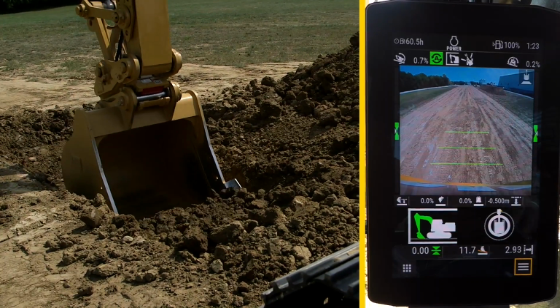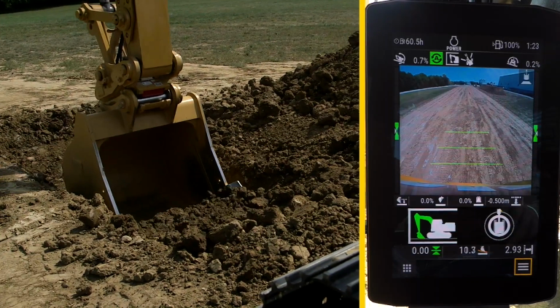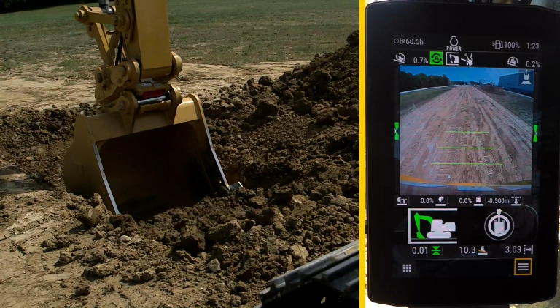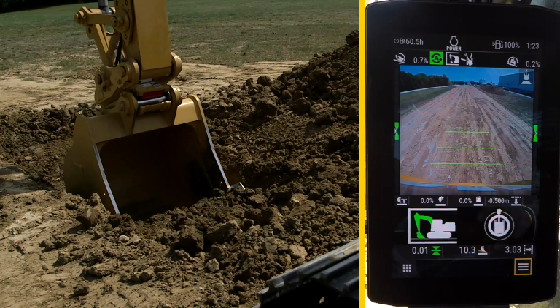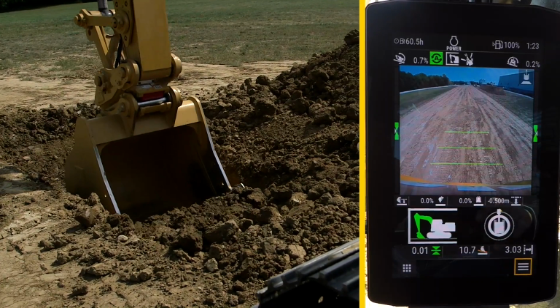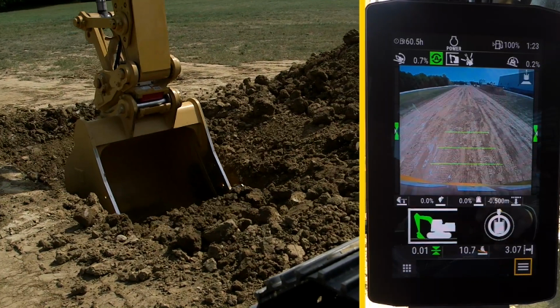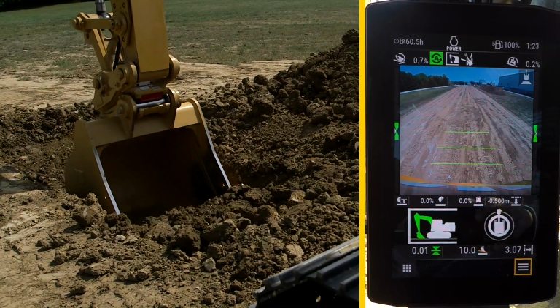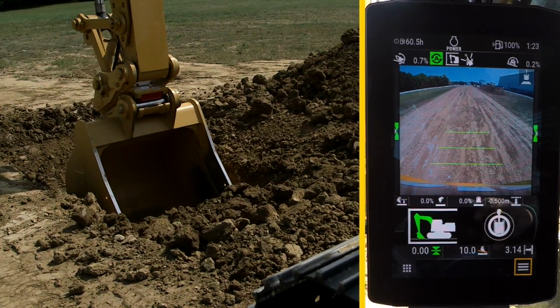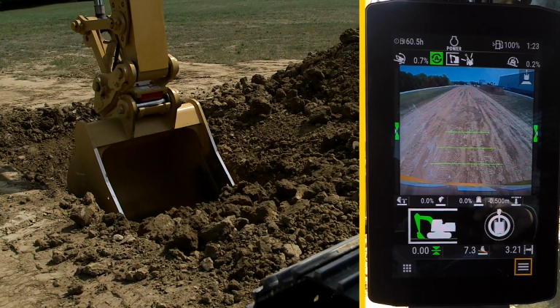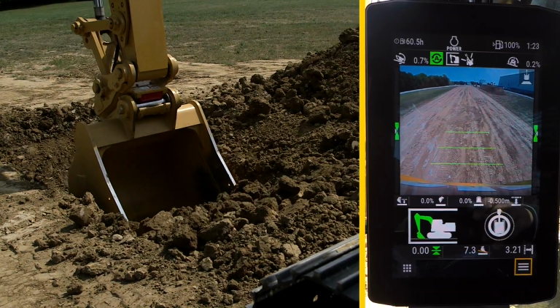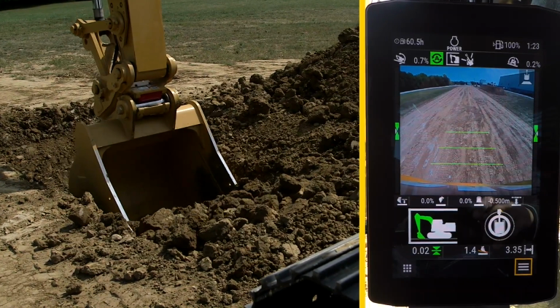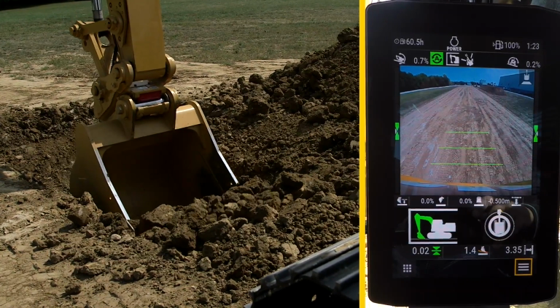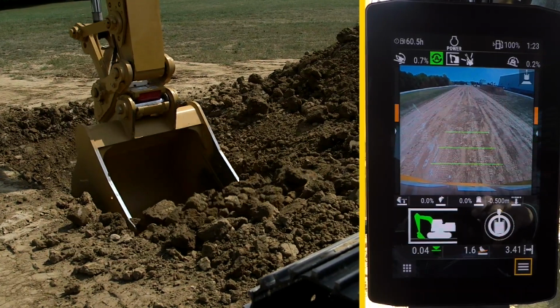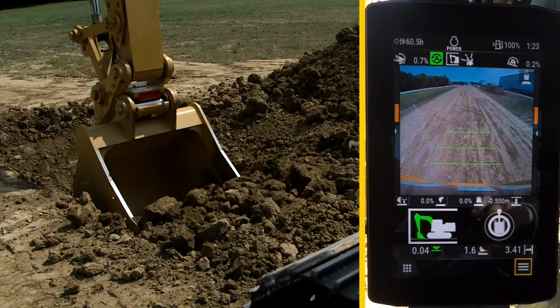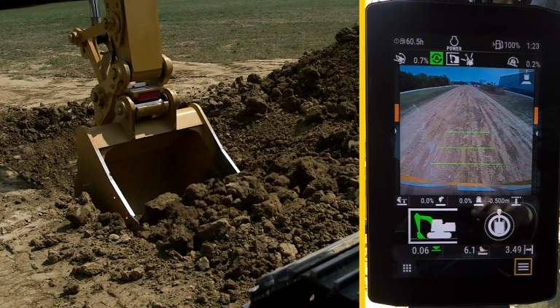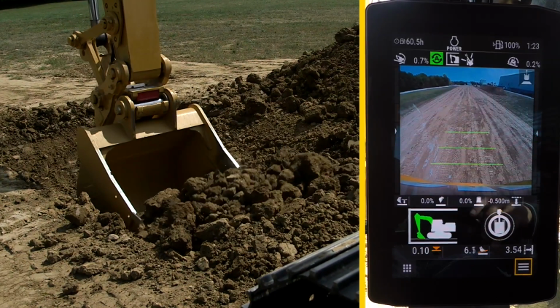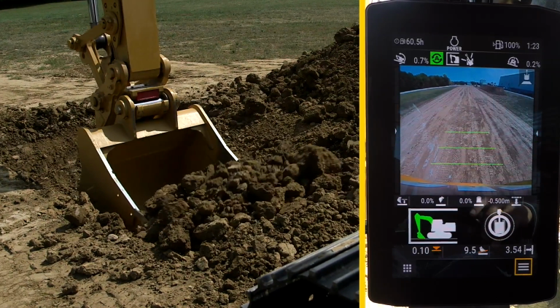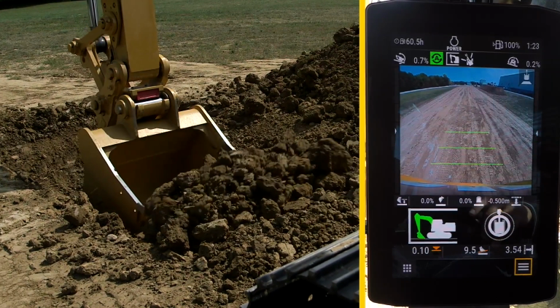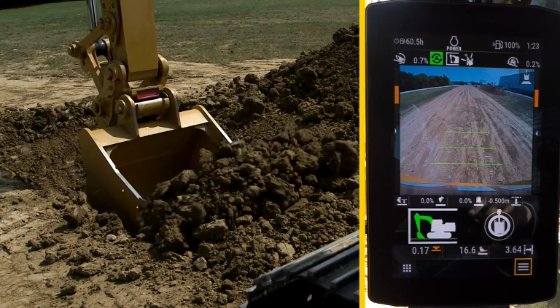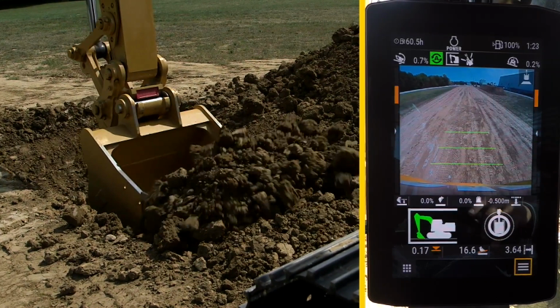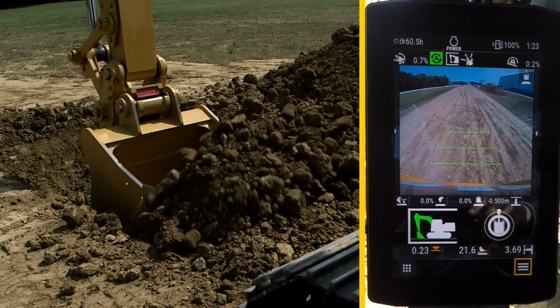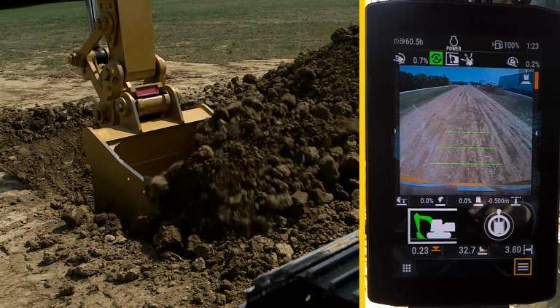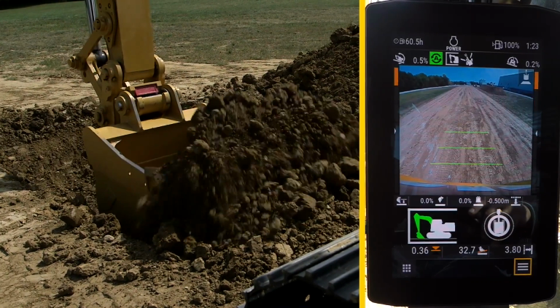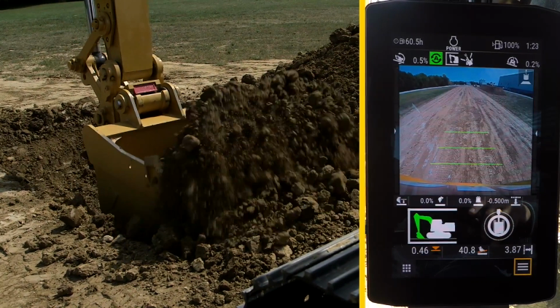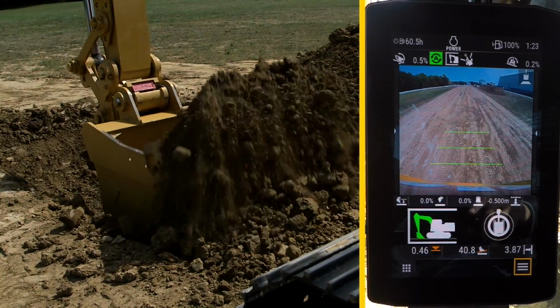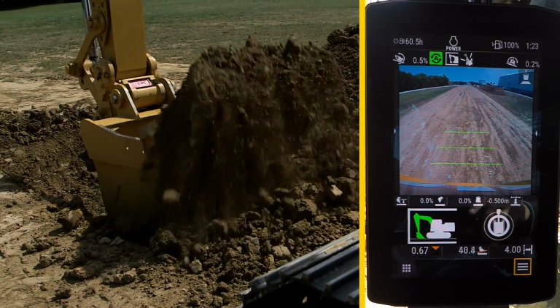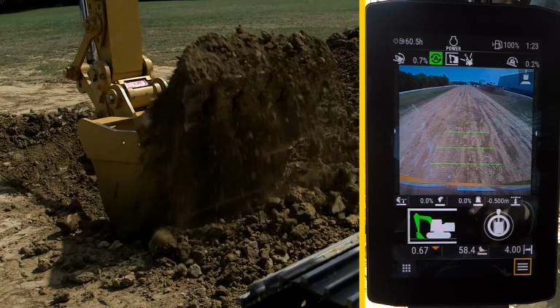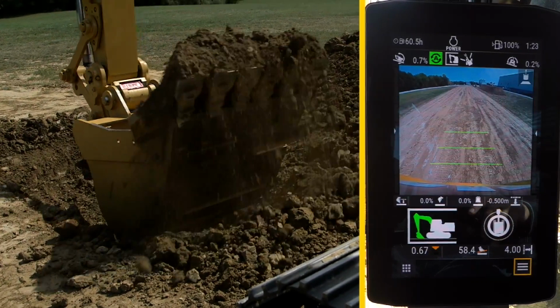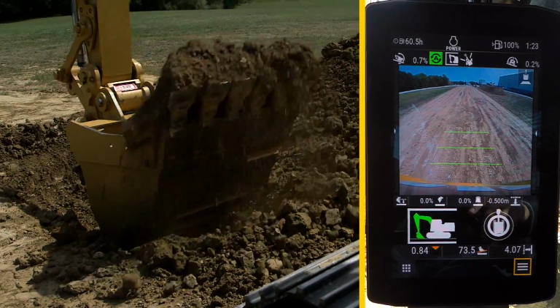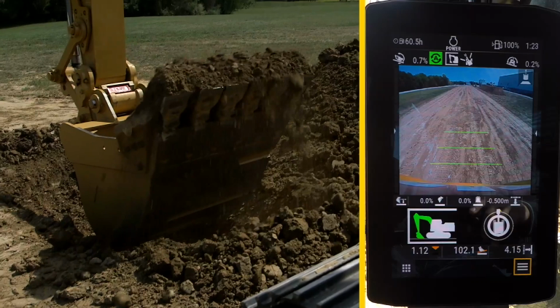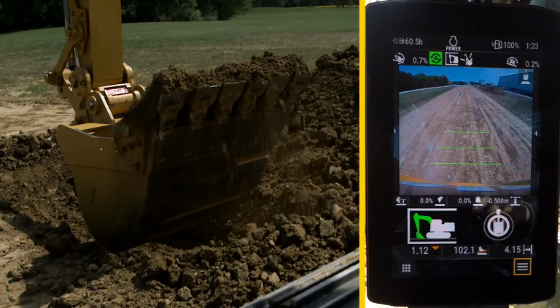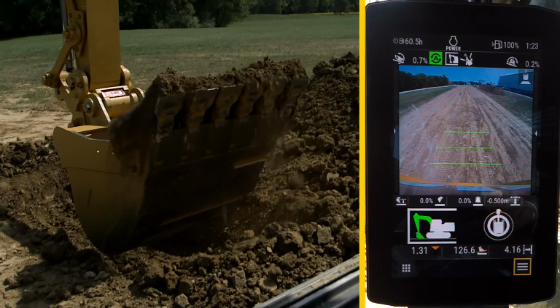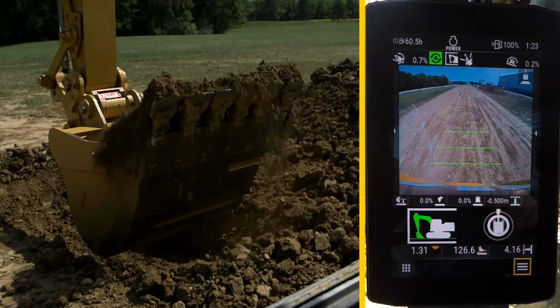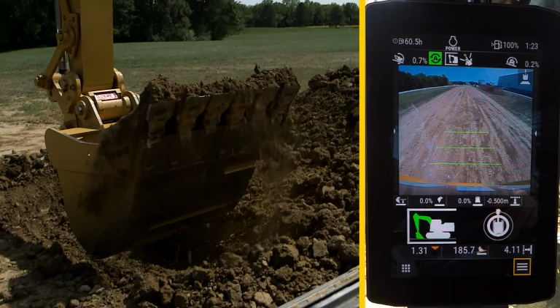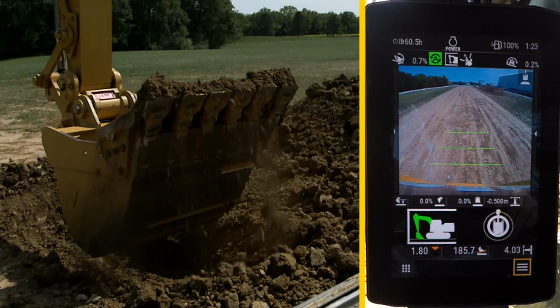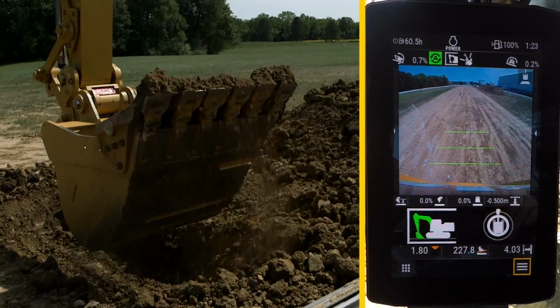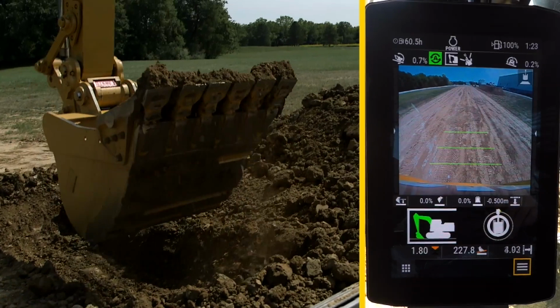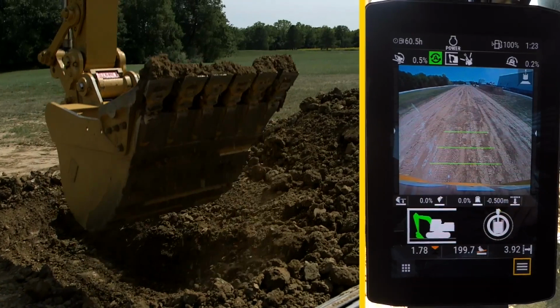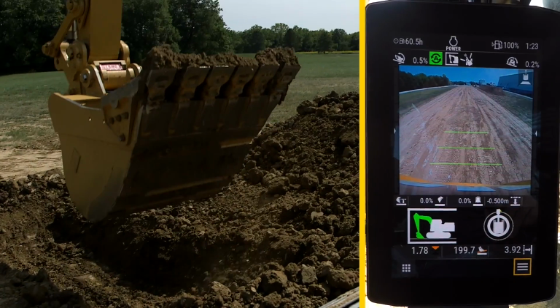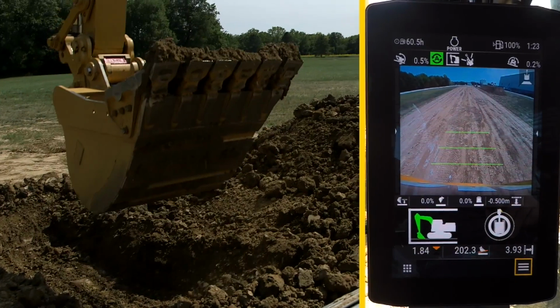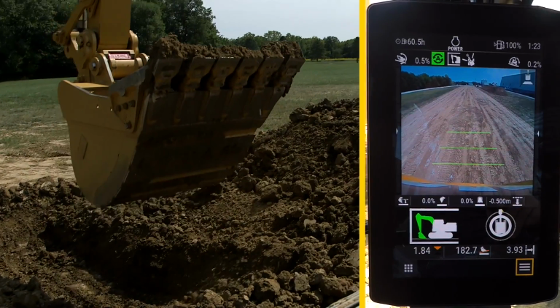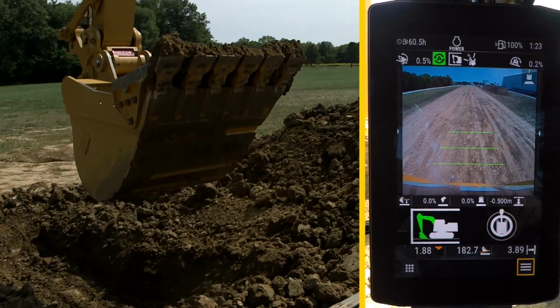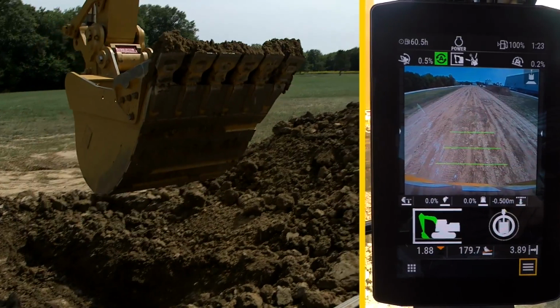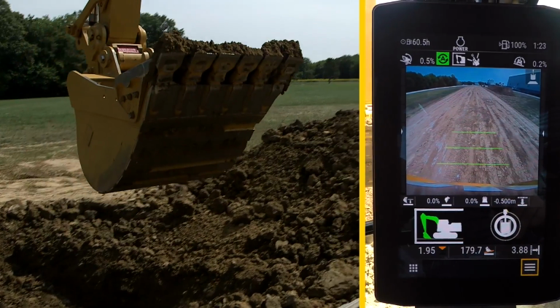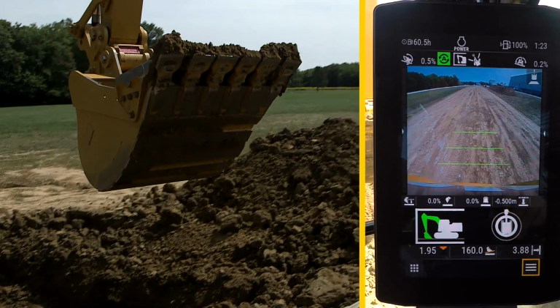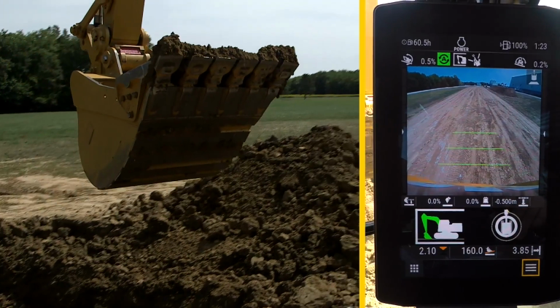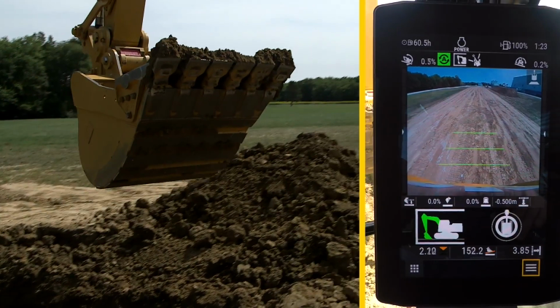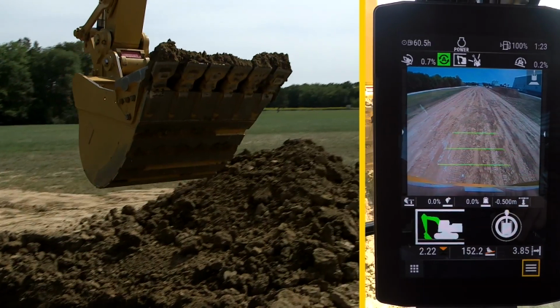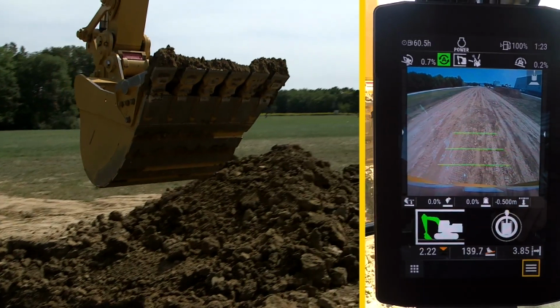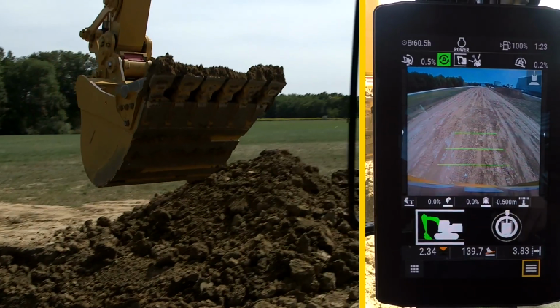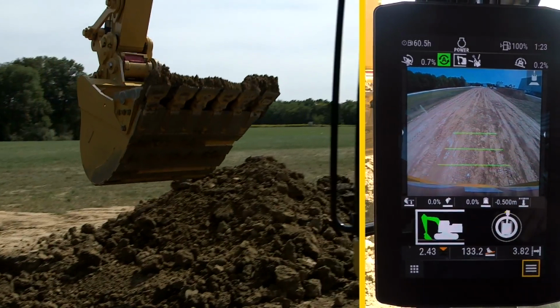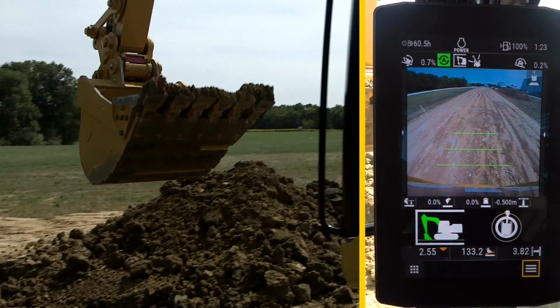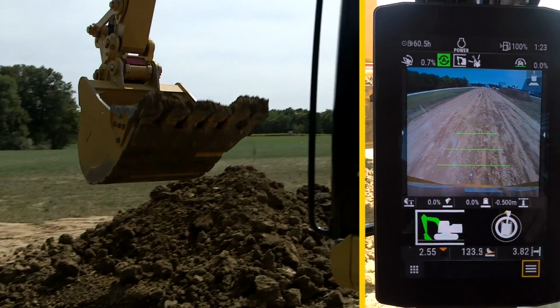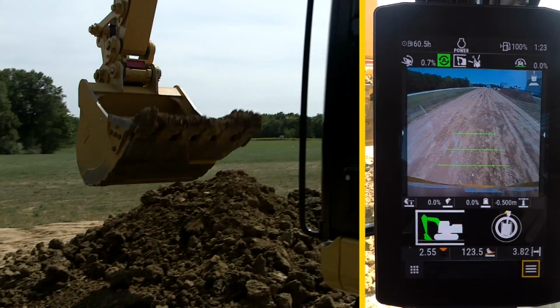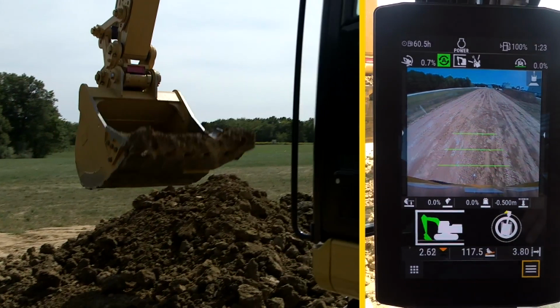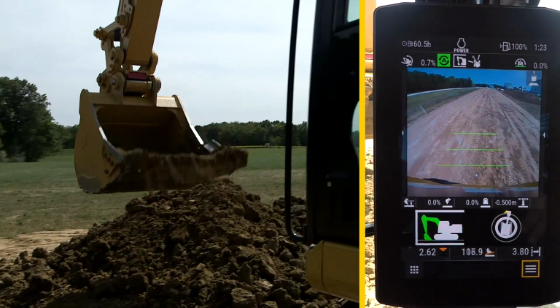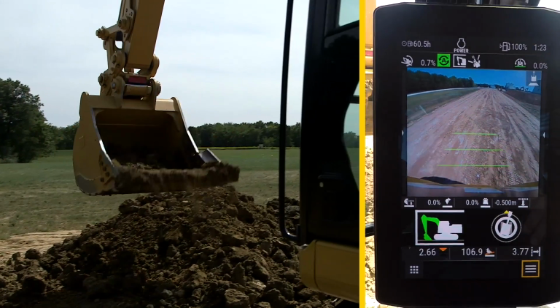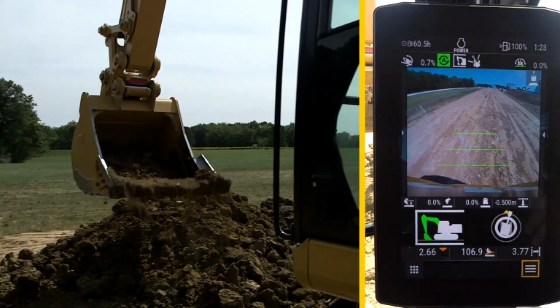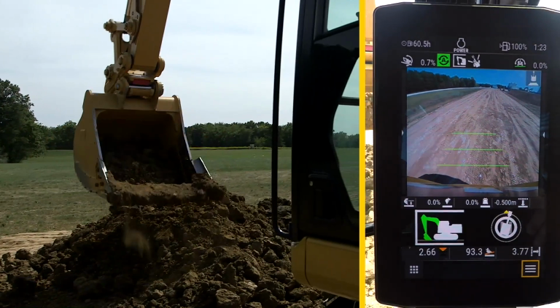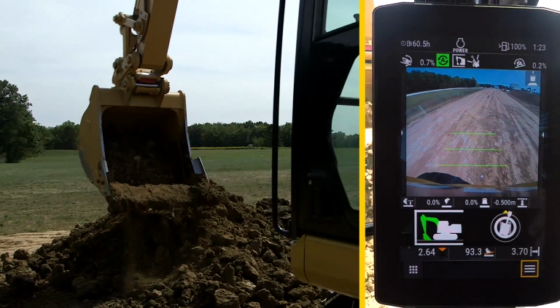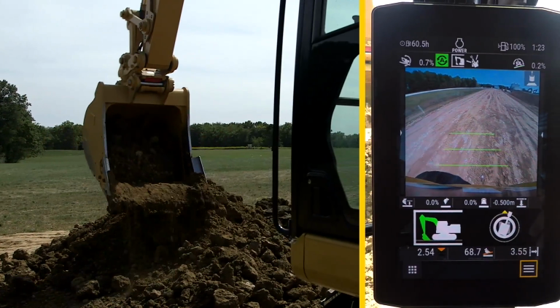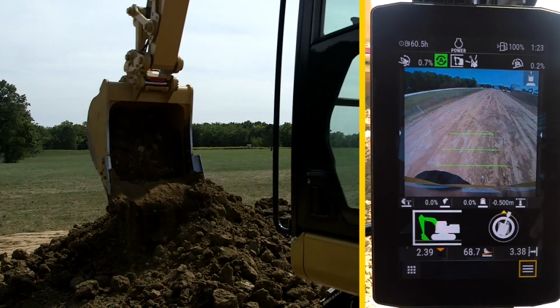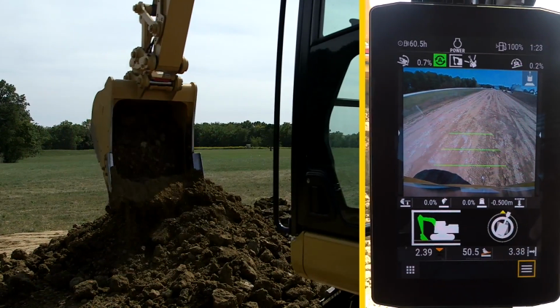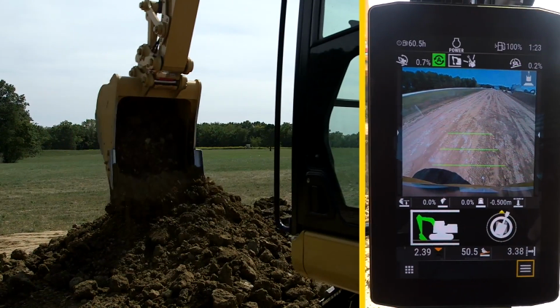If you need to dig below target grade, simply turn Grade Assist off with a joystick button or the touch screen.